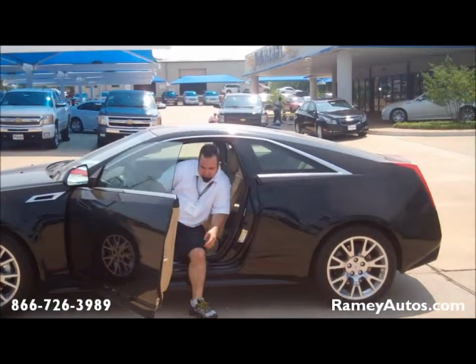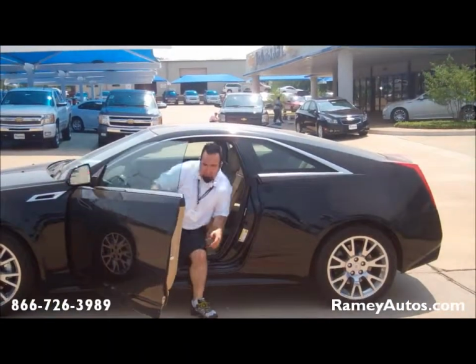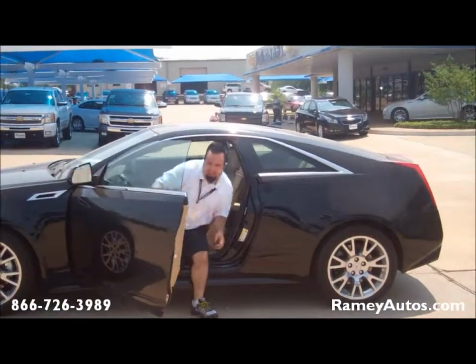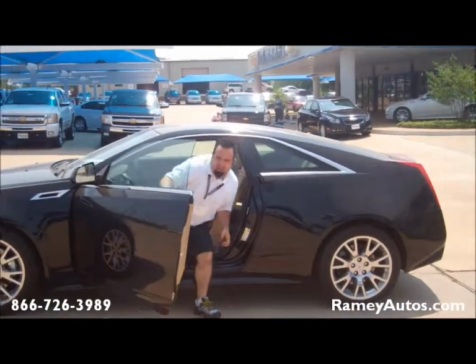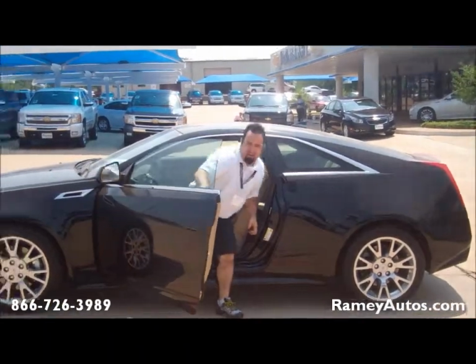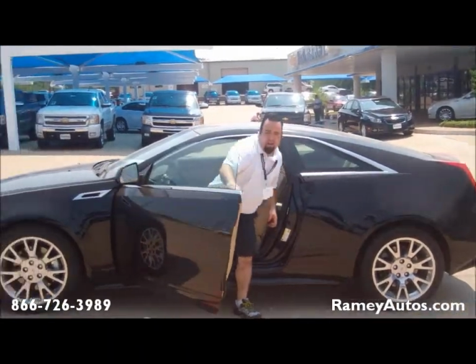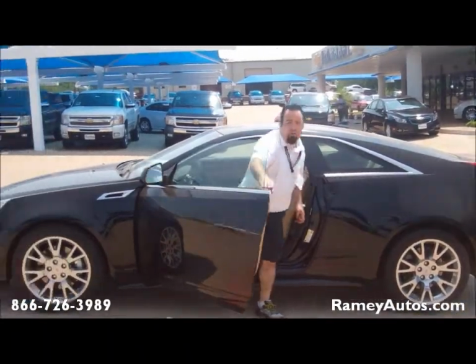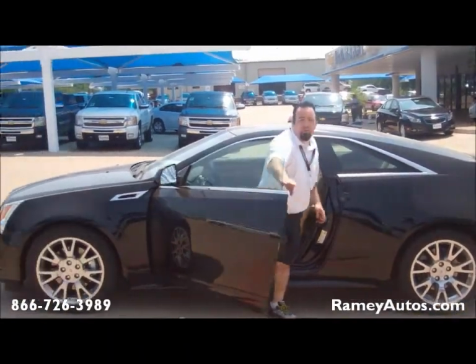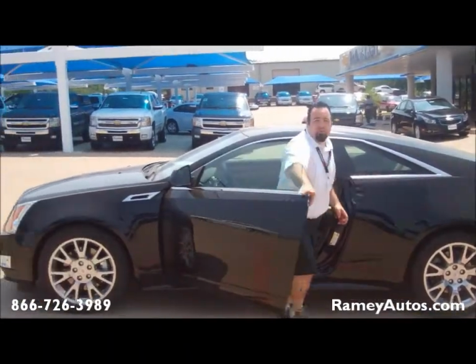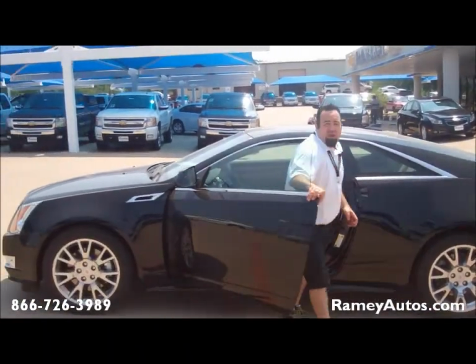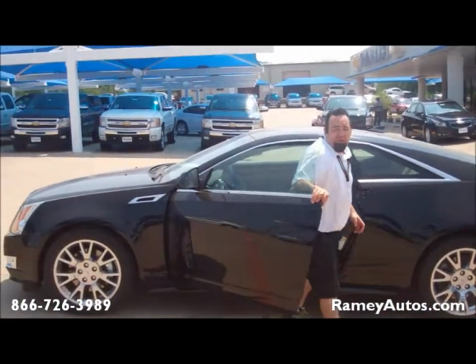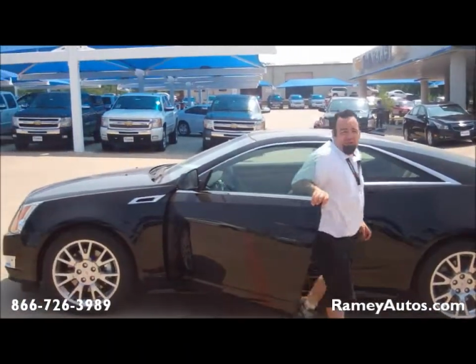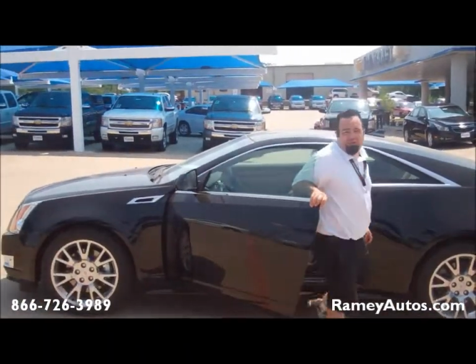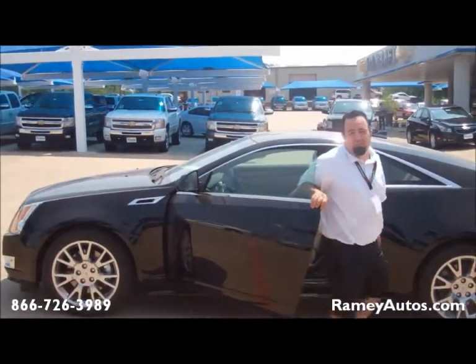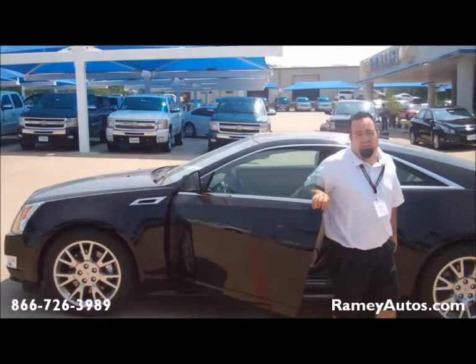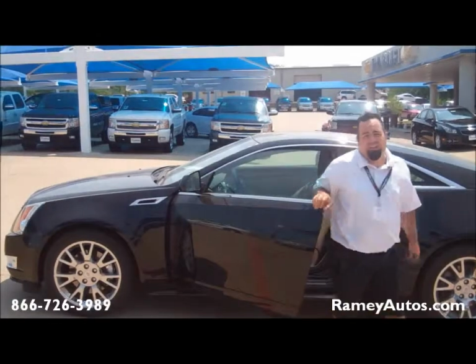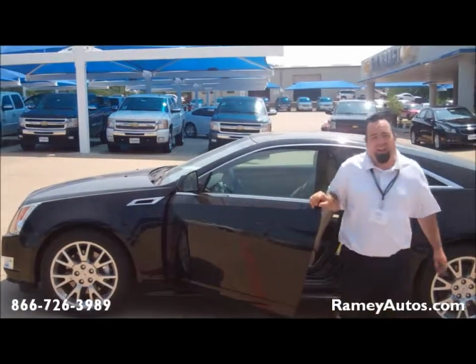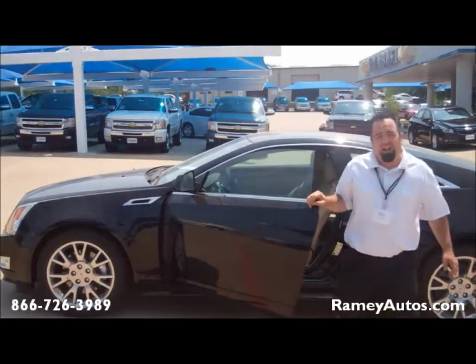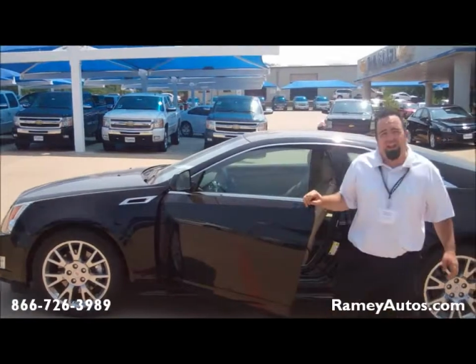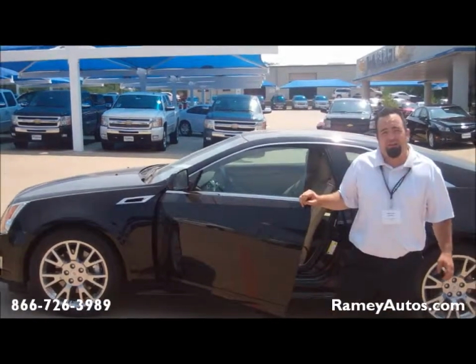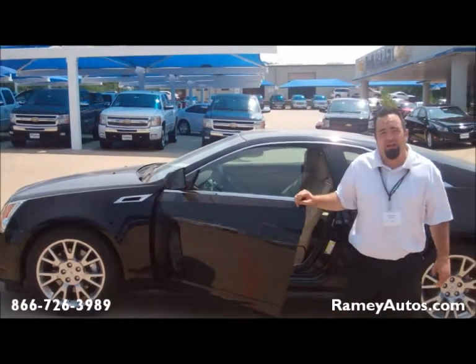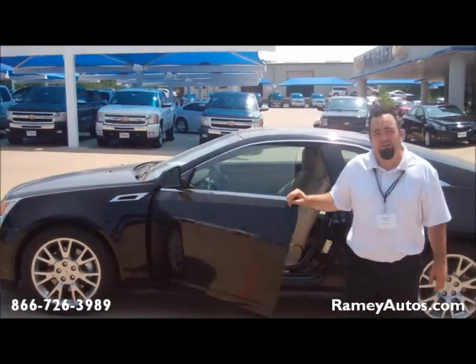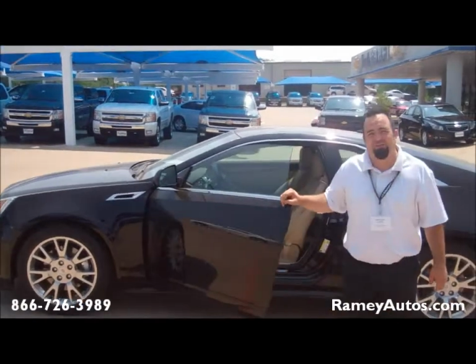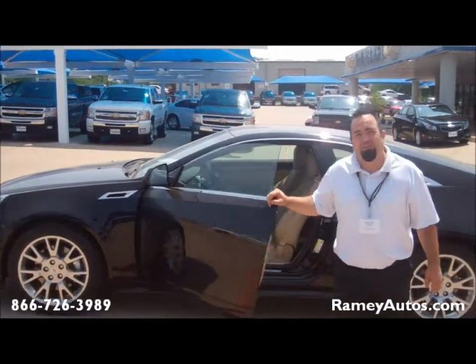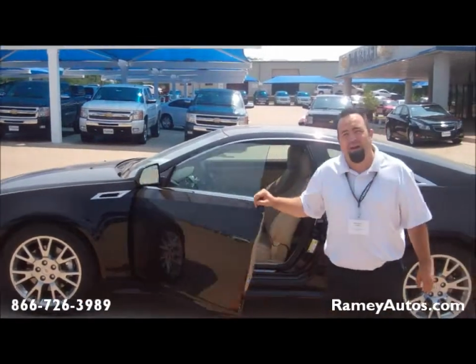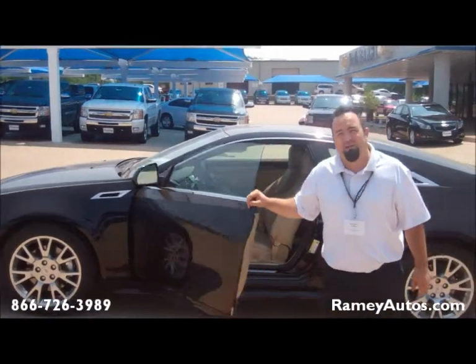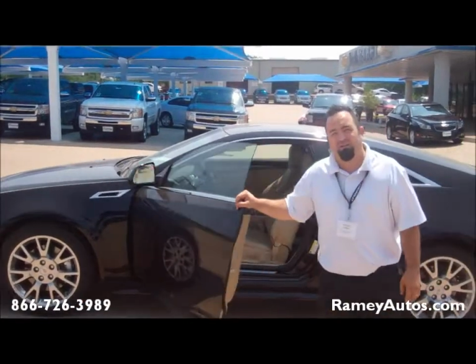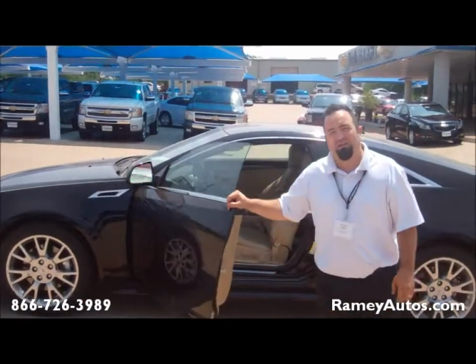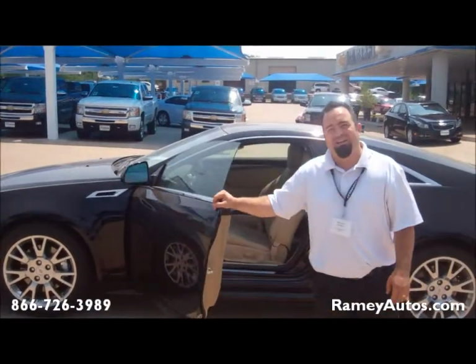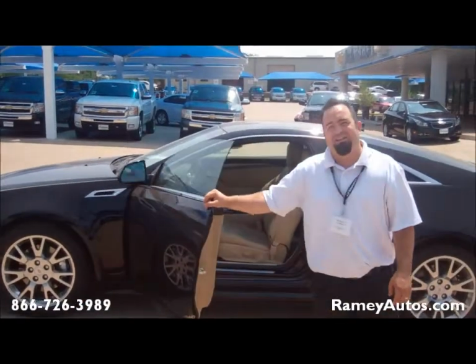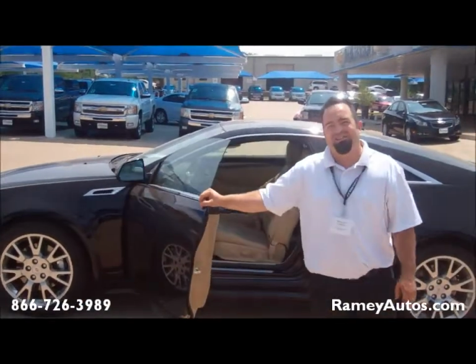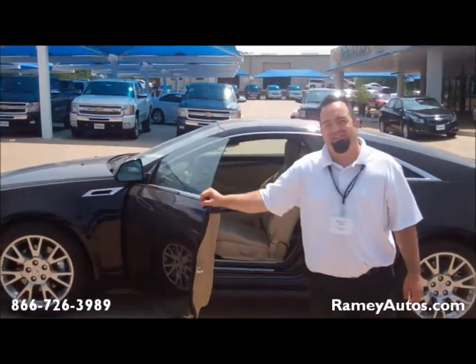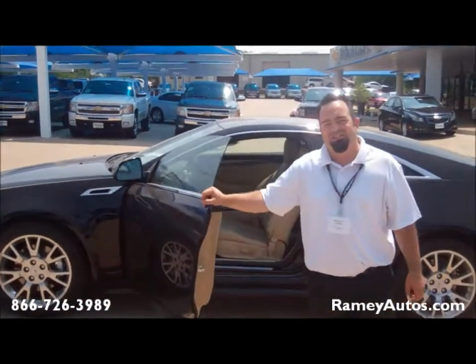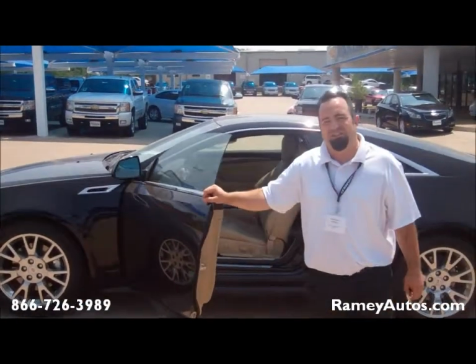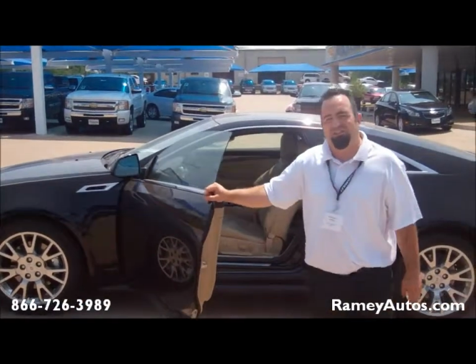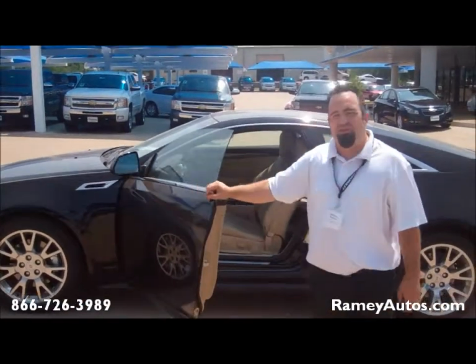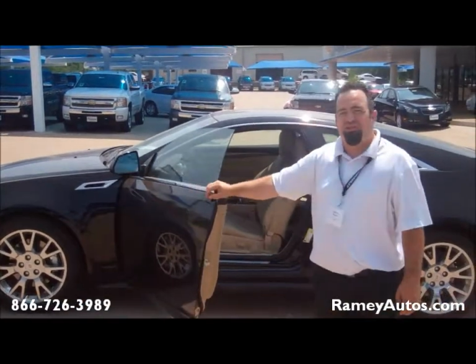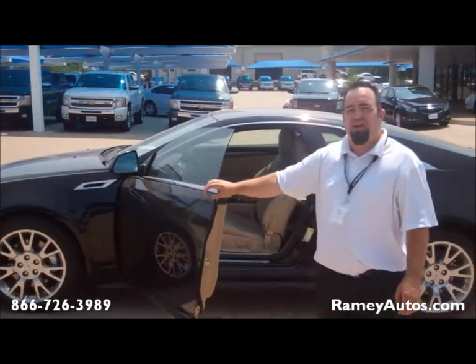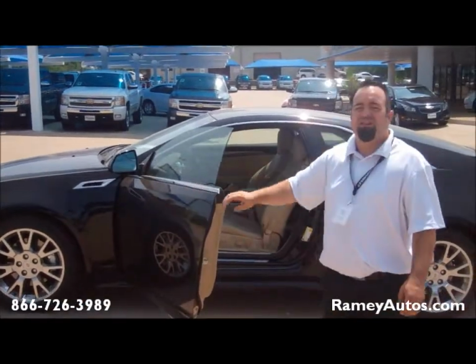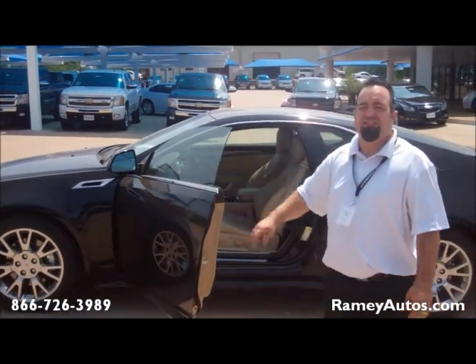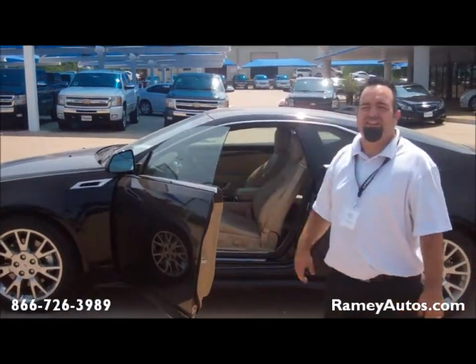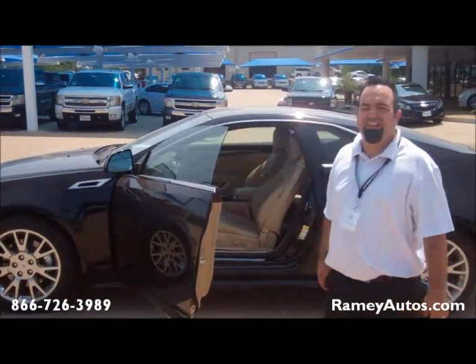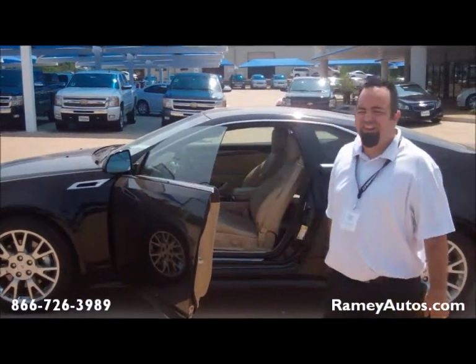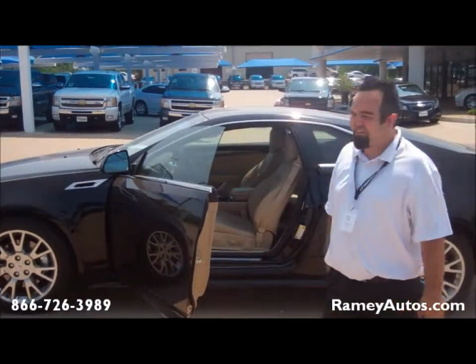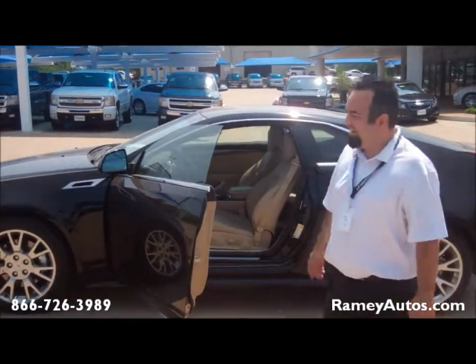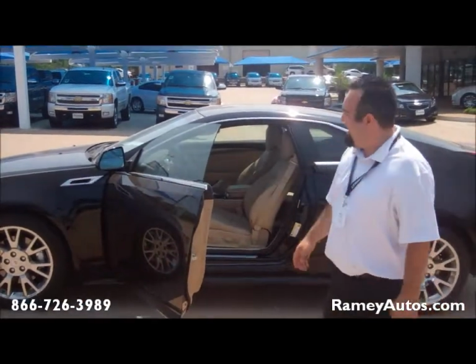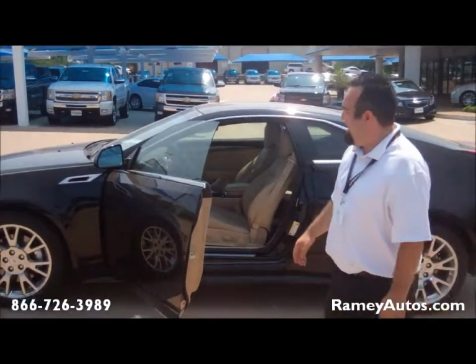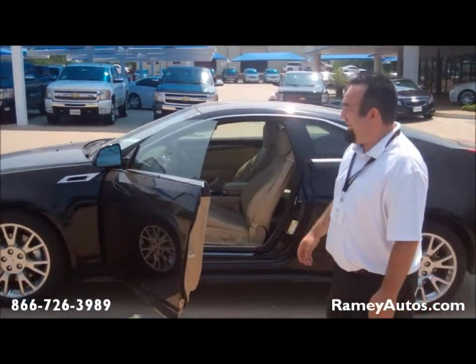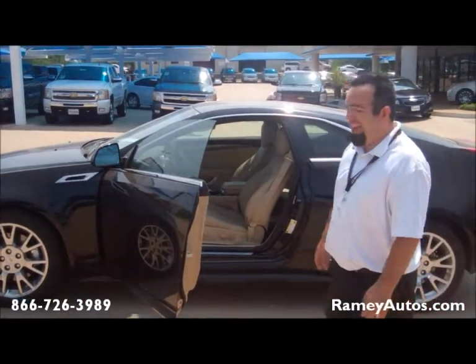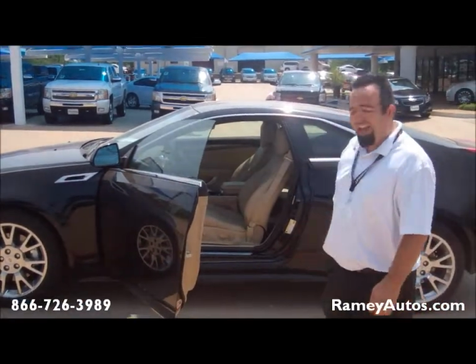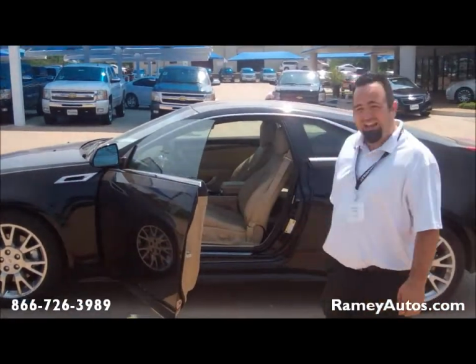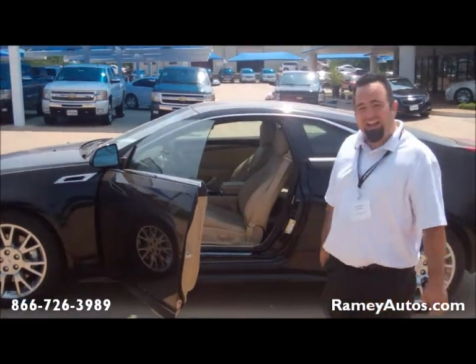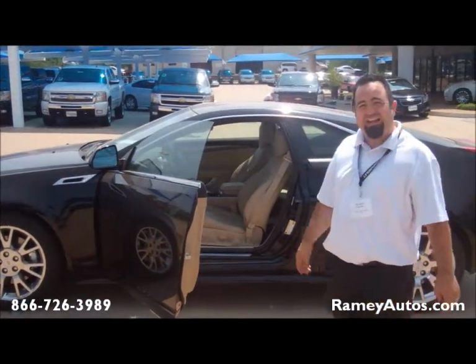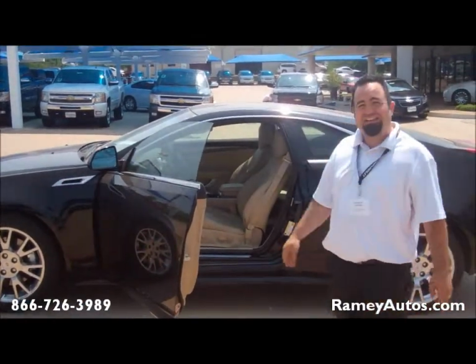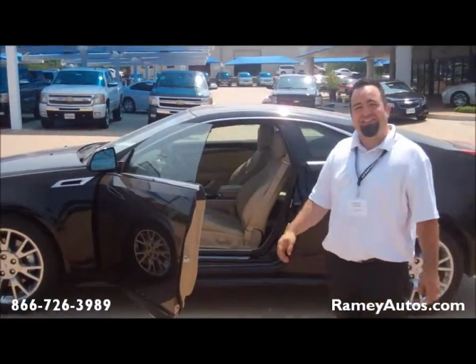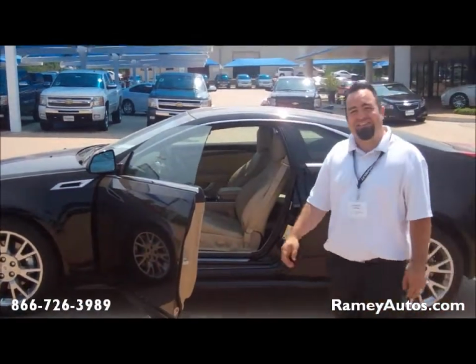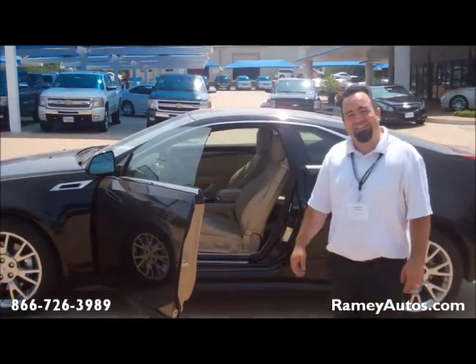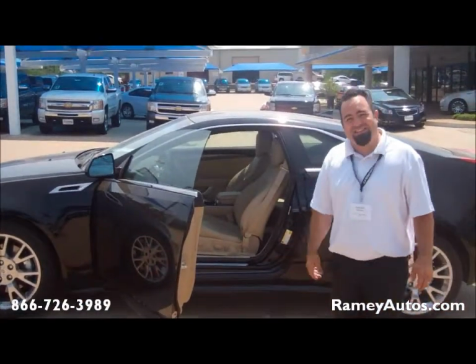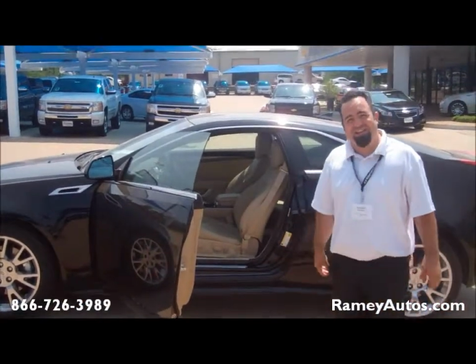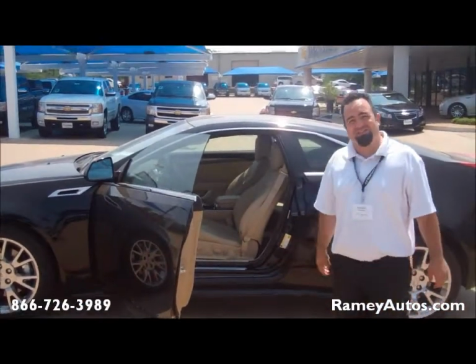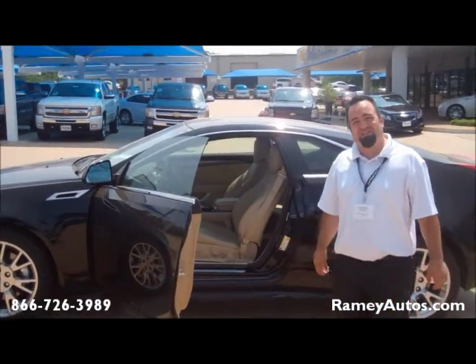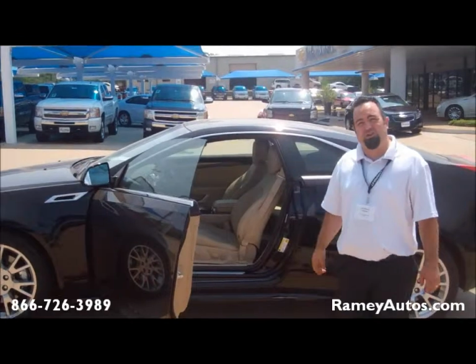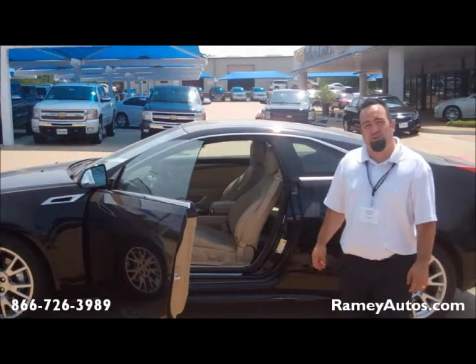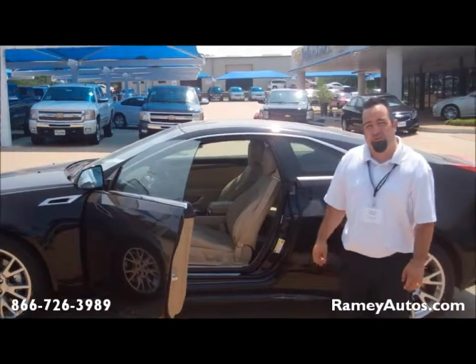Hey, welcome to Rainey's Chevrolet Cadillac. My name is Michael, and this is a 2011 Cadillac CTS Coupe.